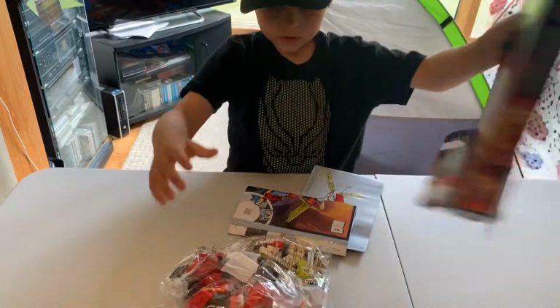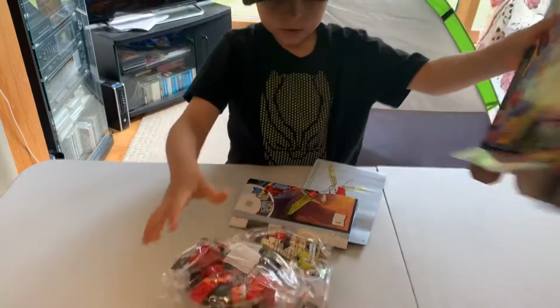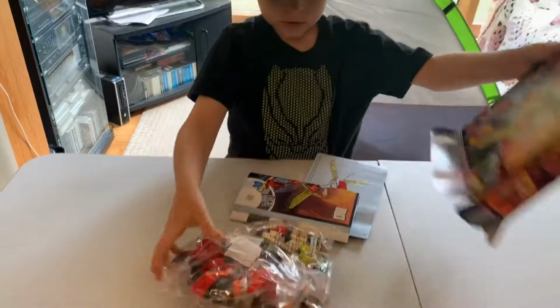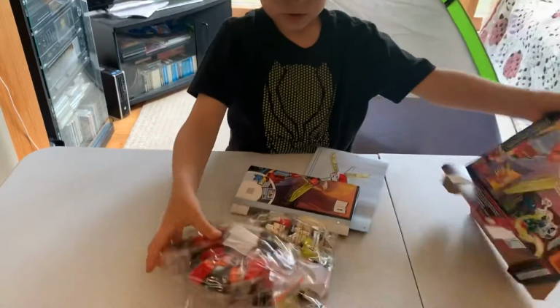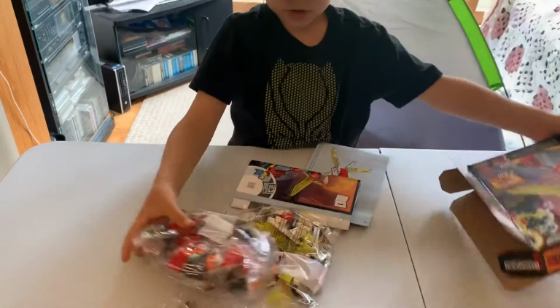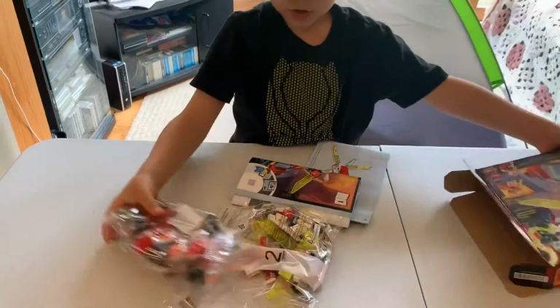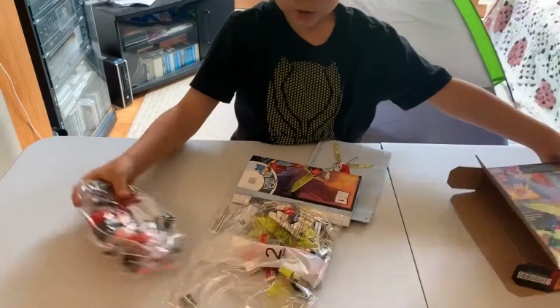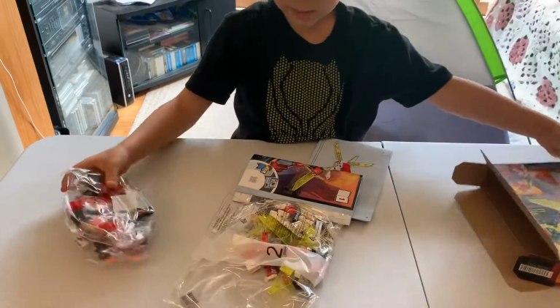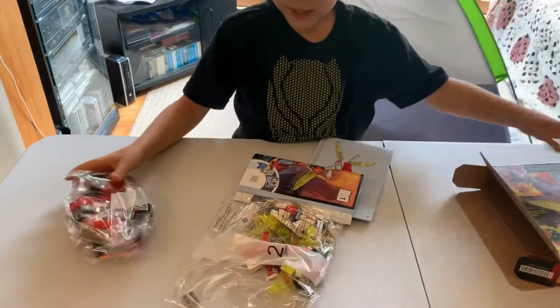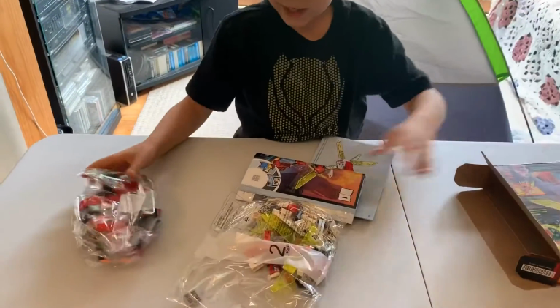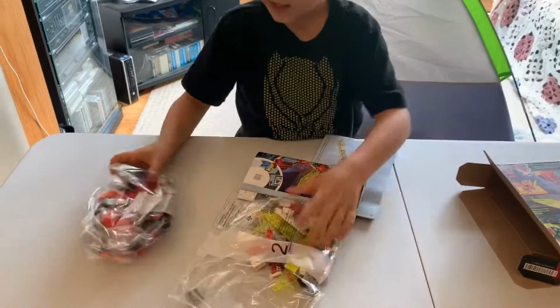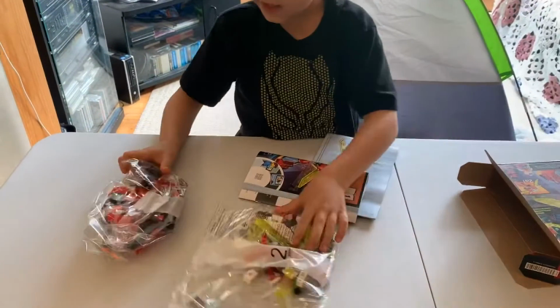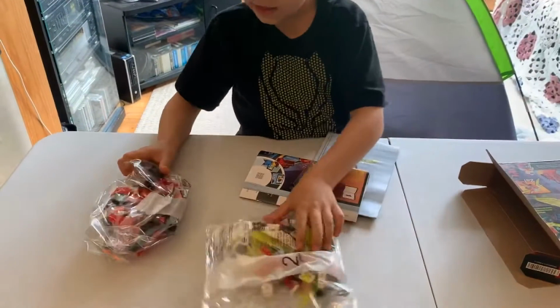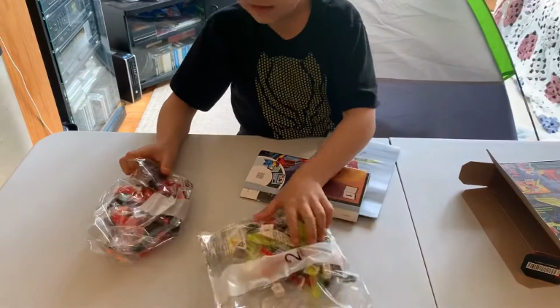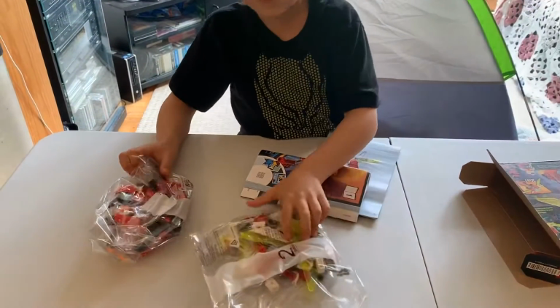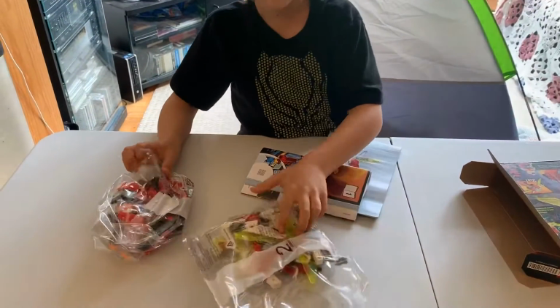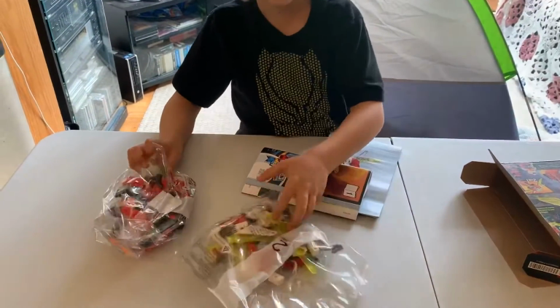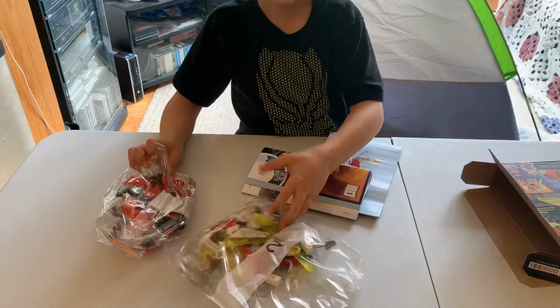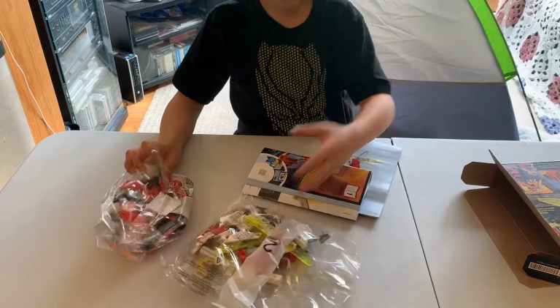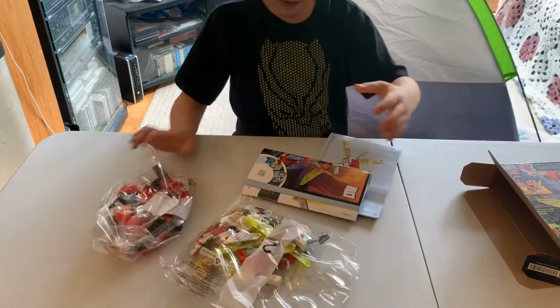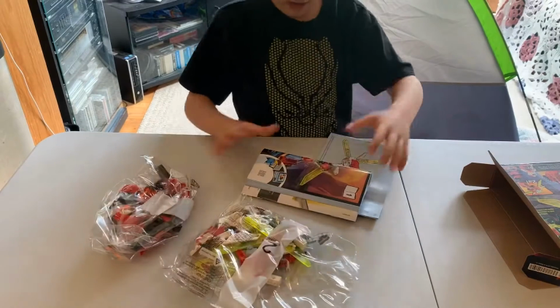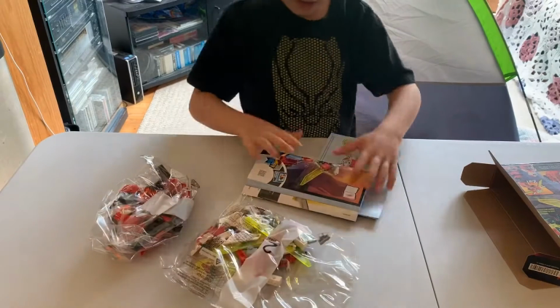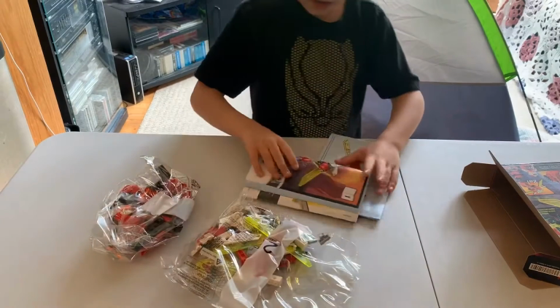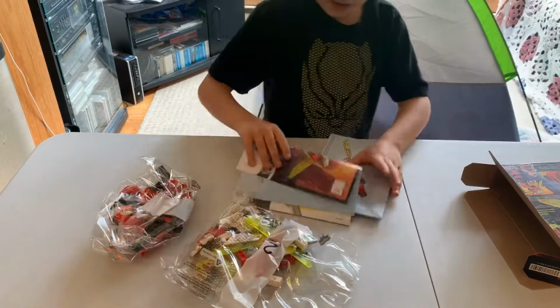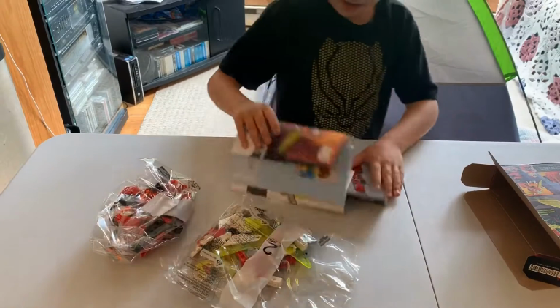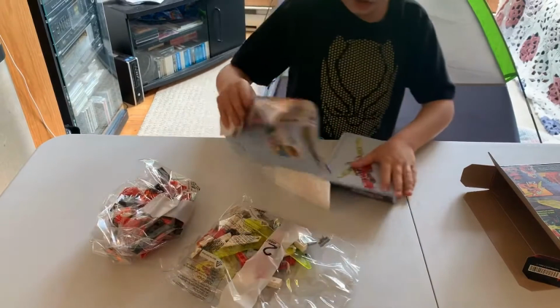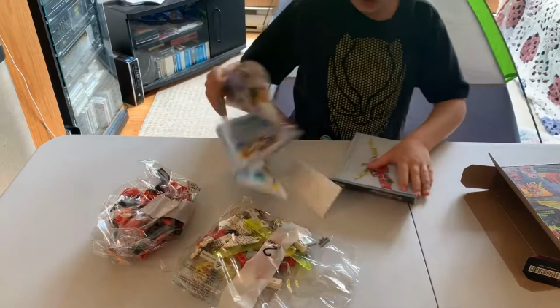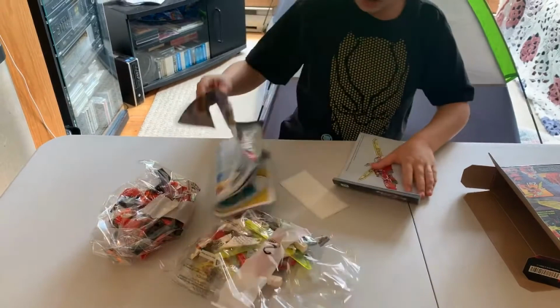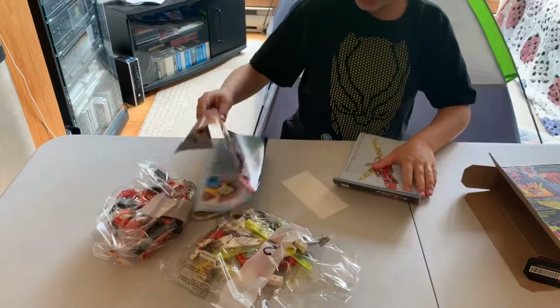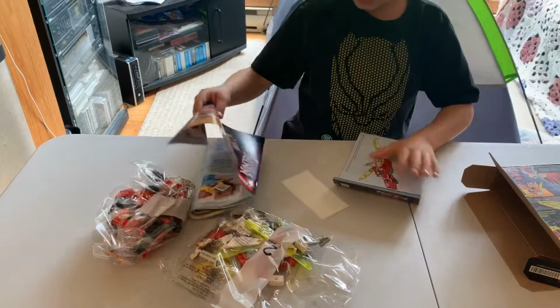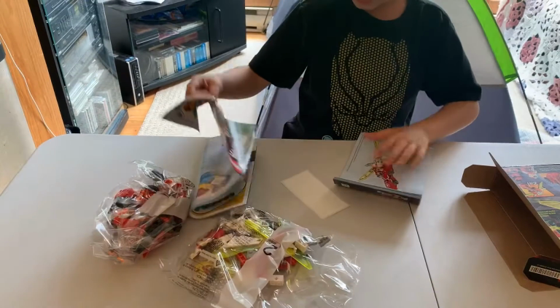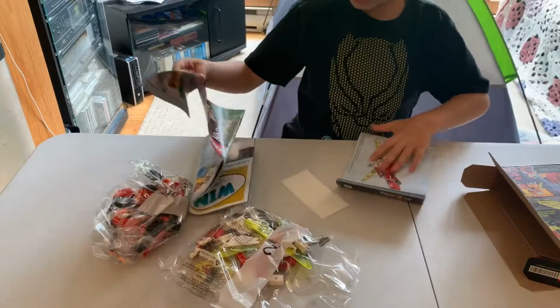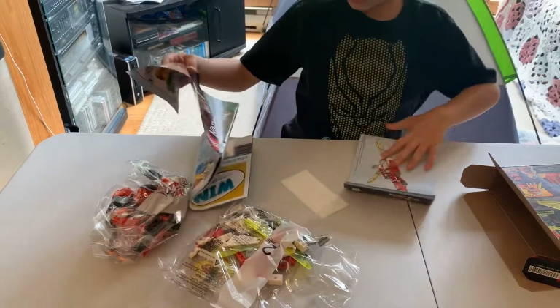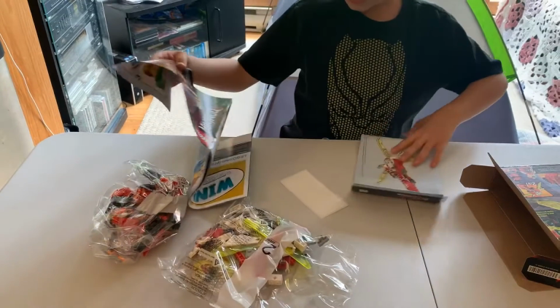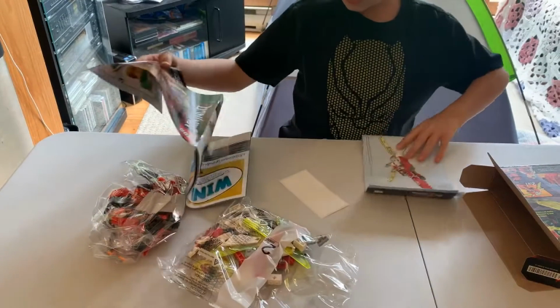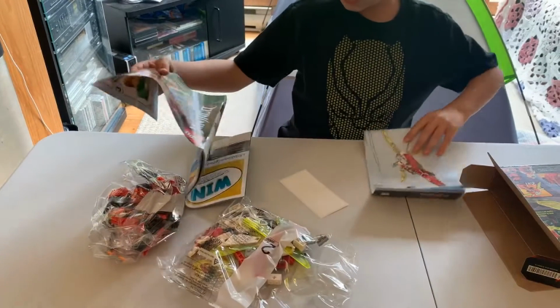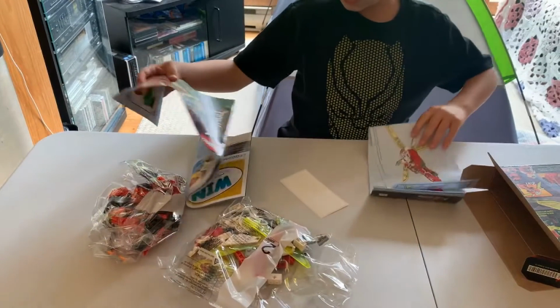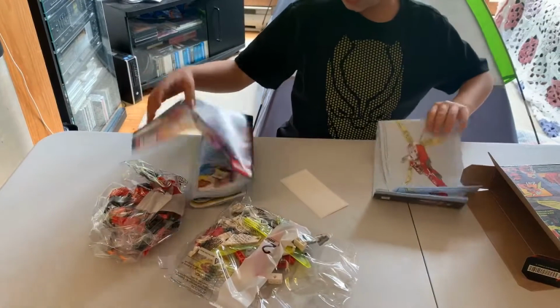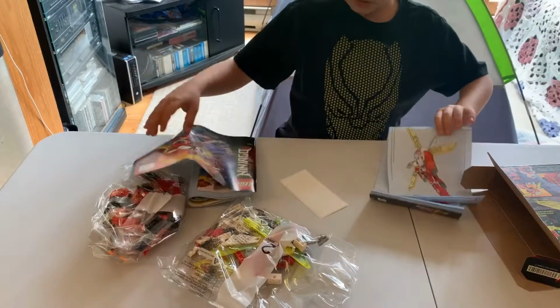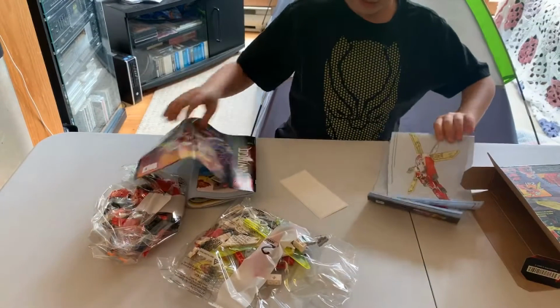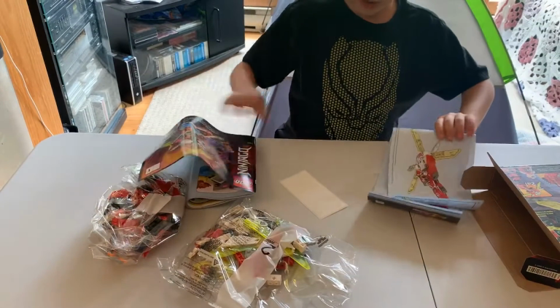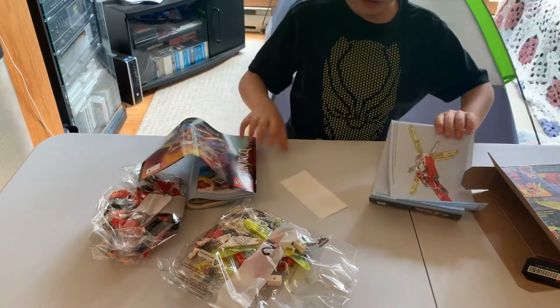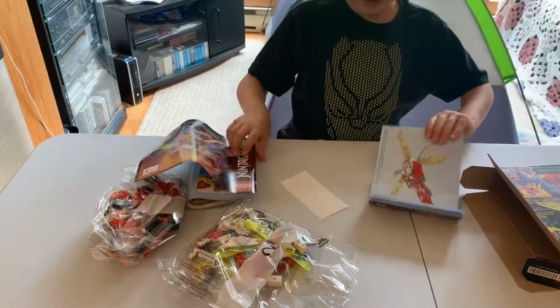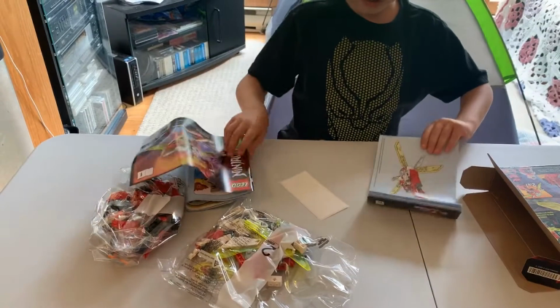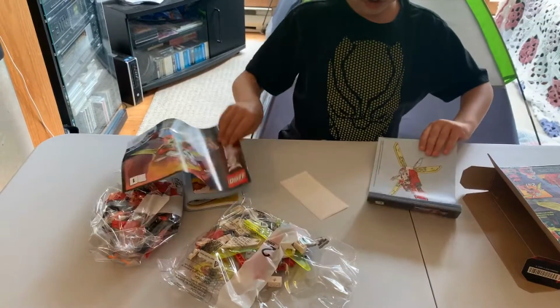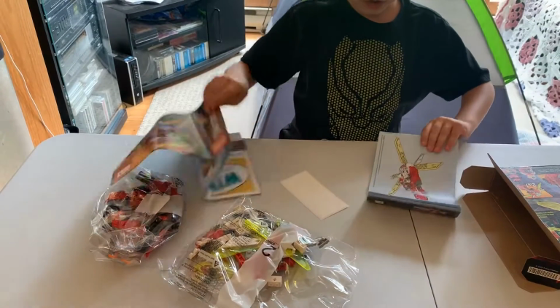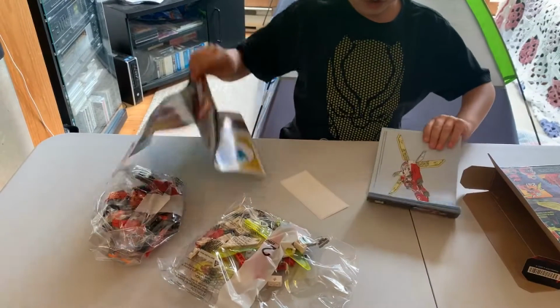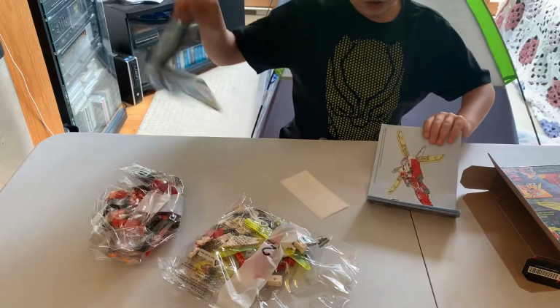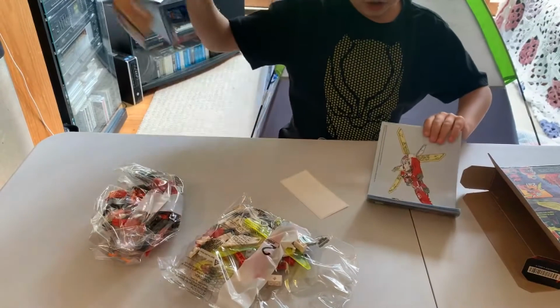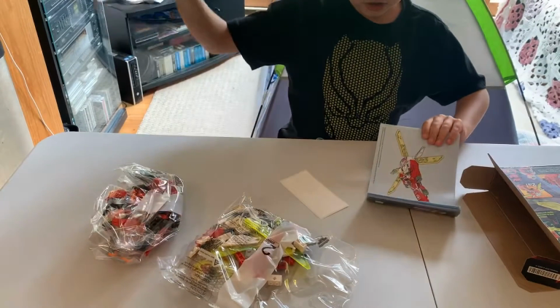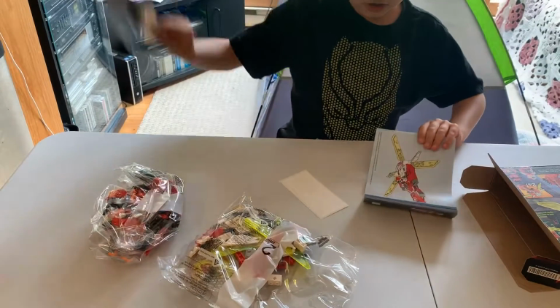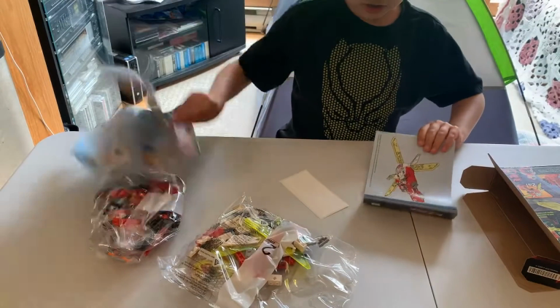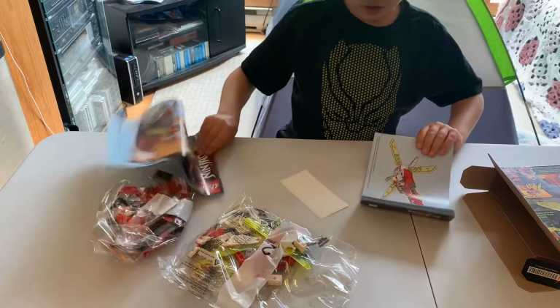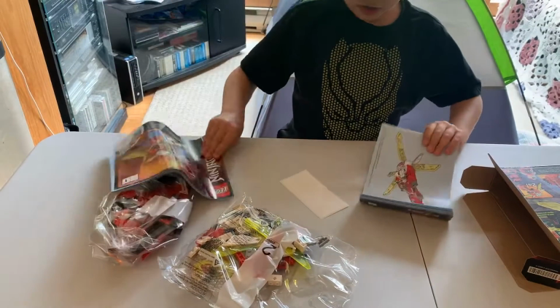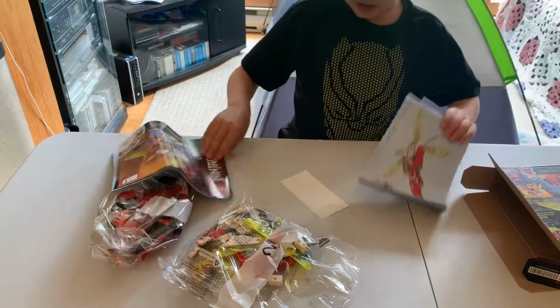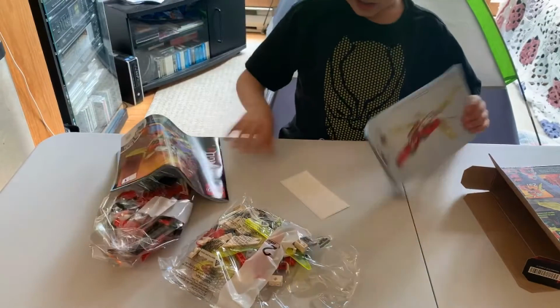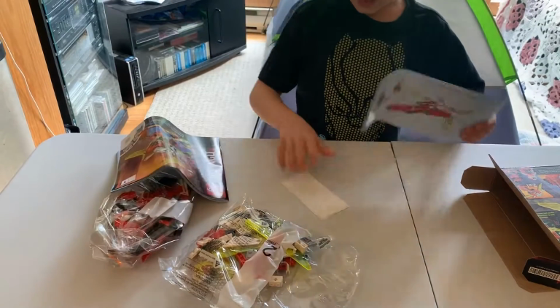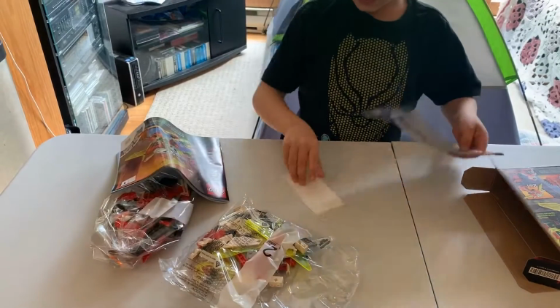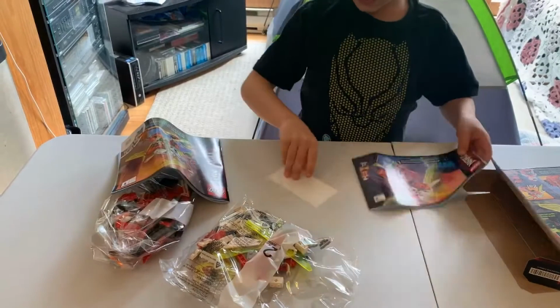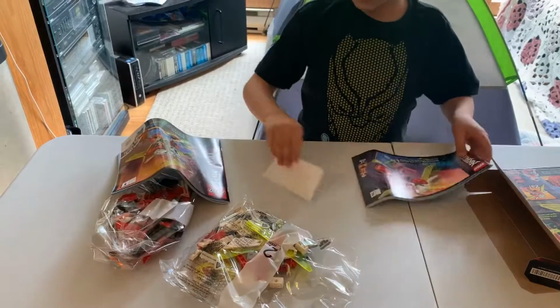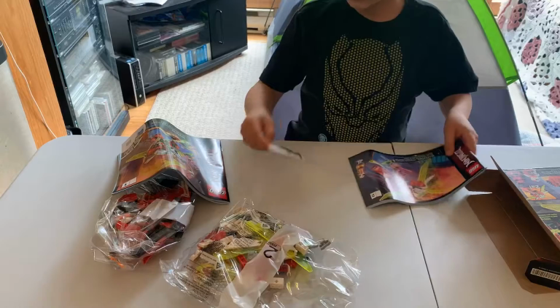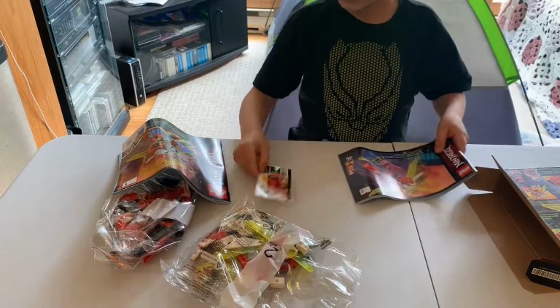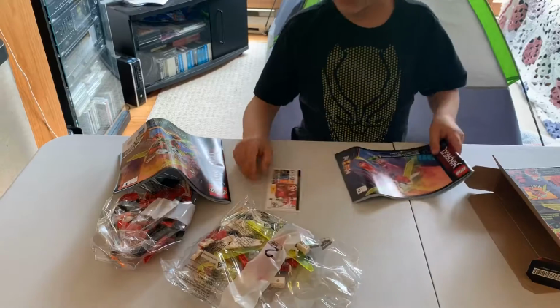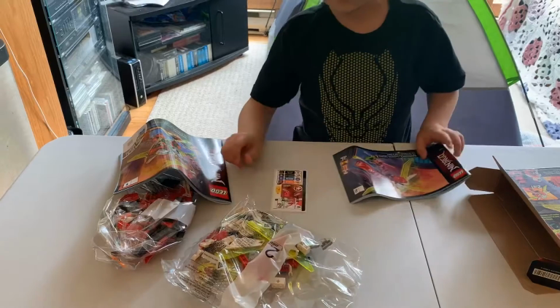It comes with two bags, instructions, another pair of instructions, and stickers.